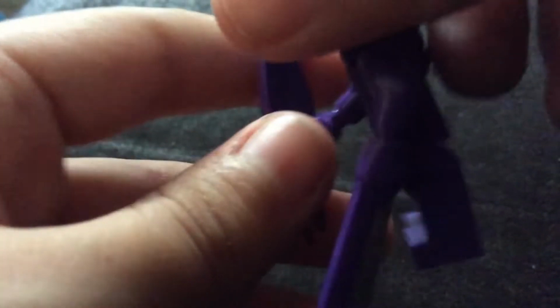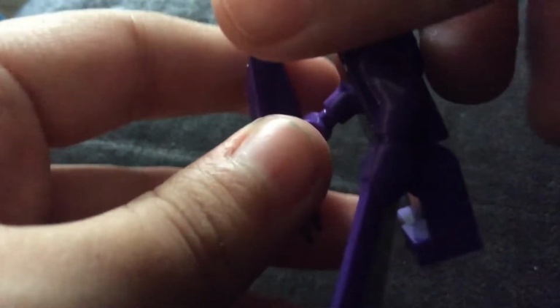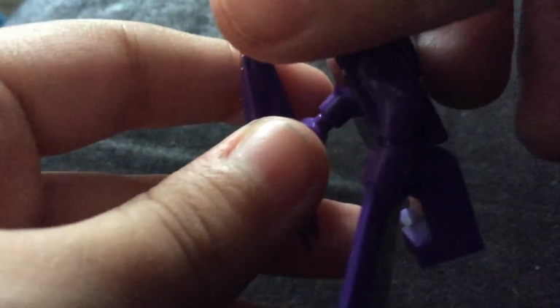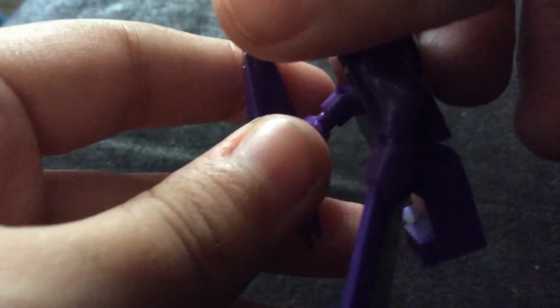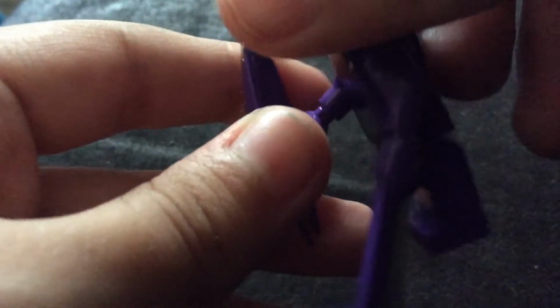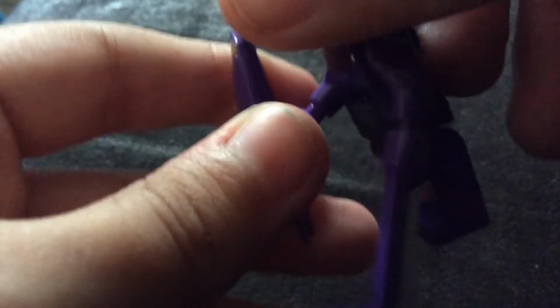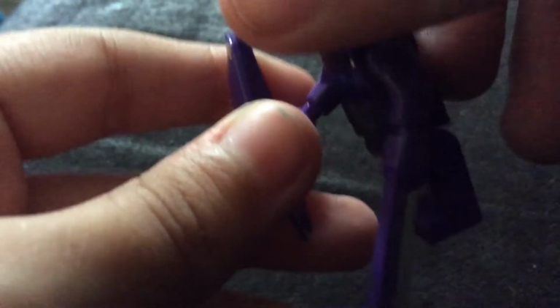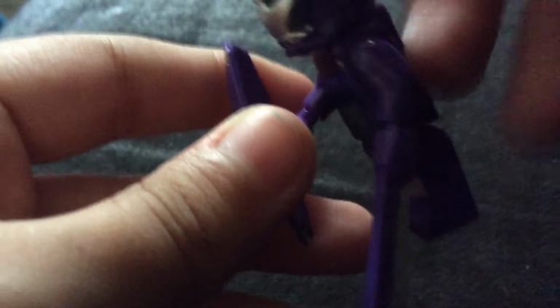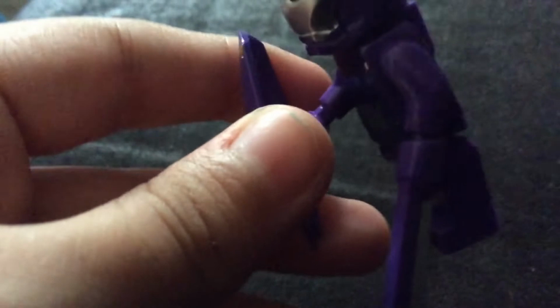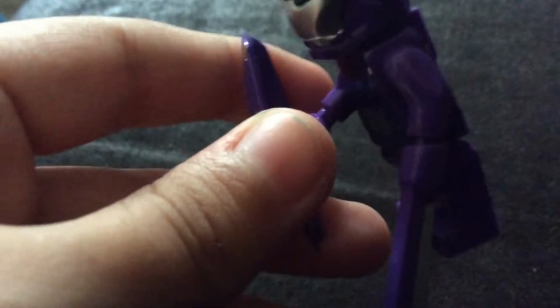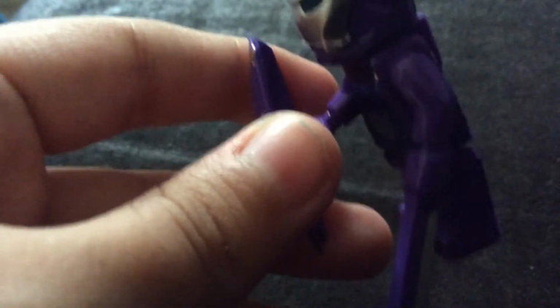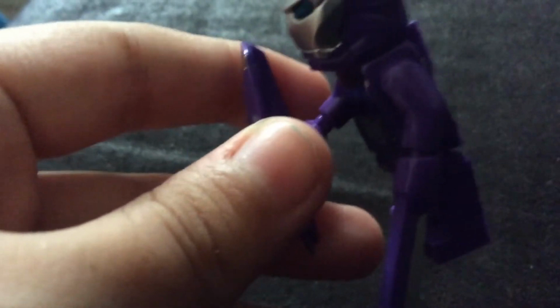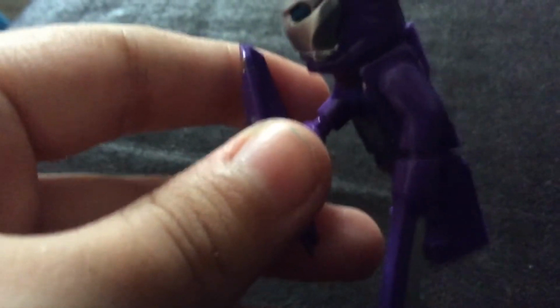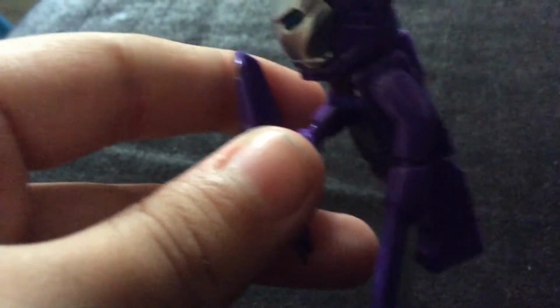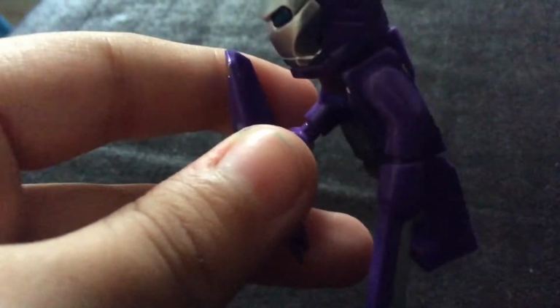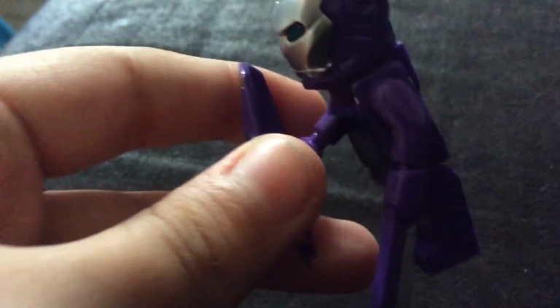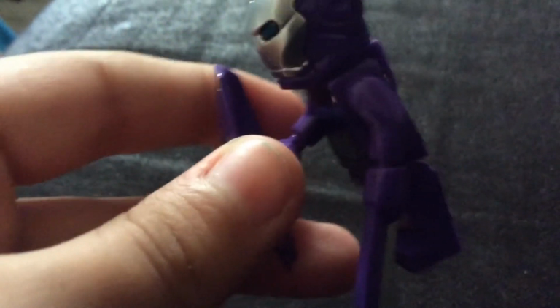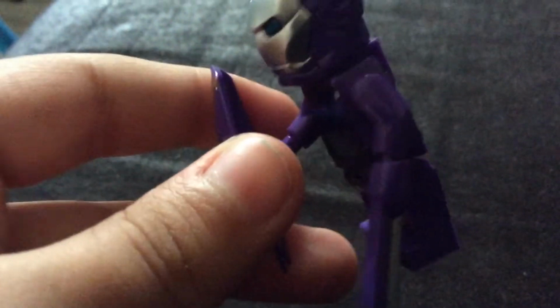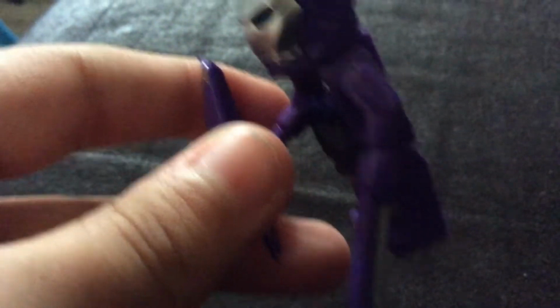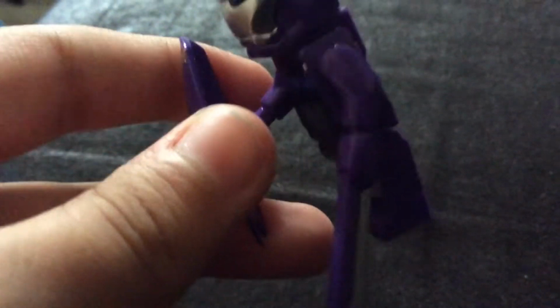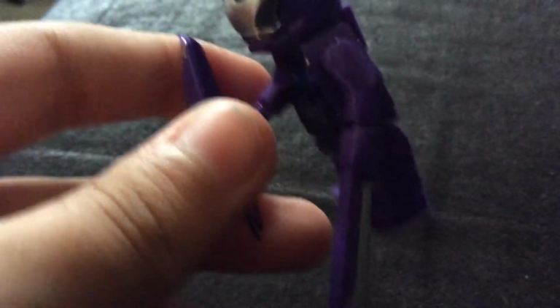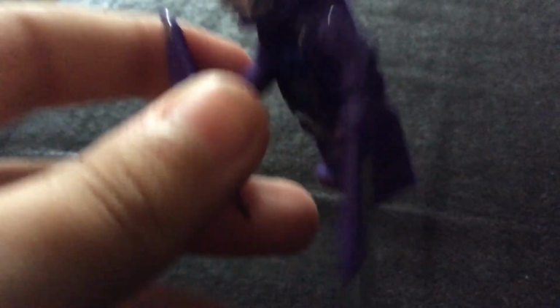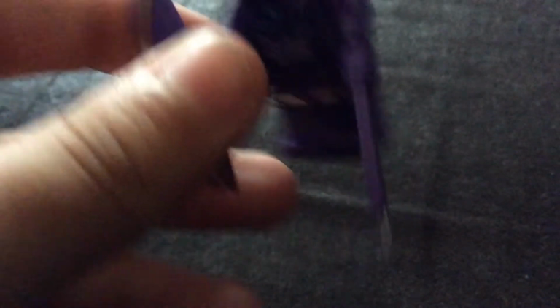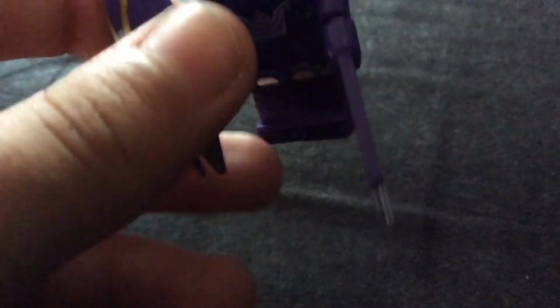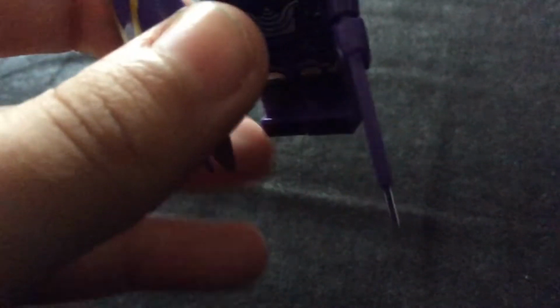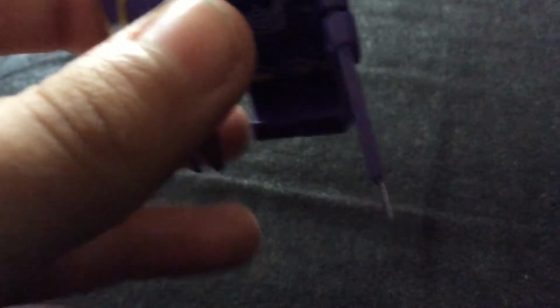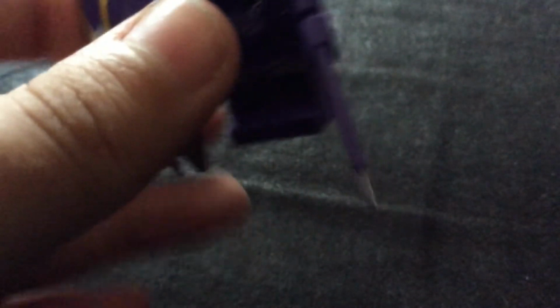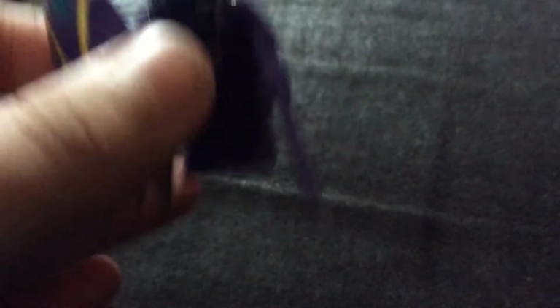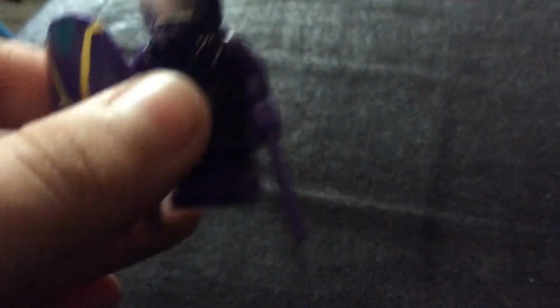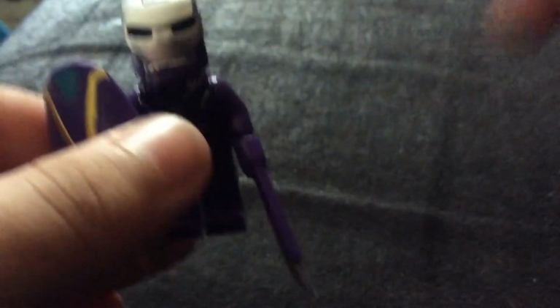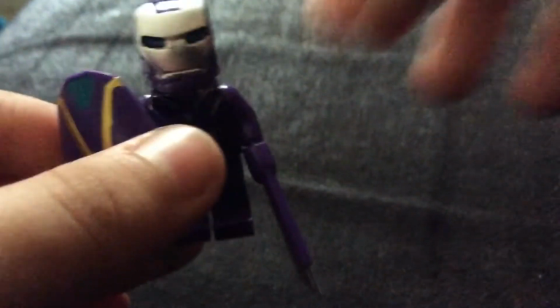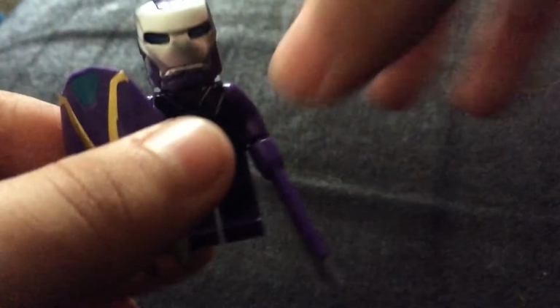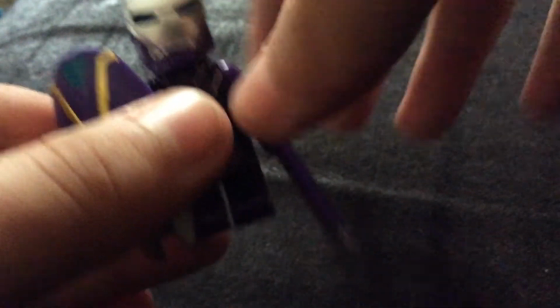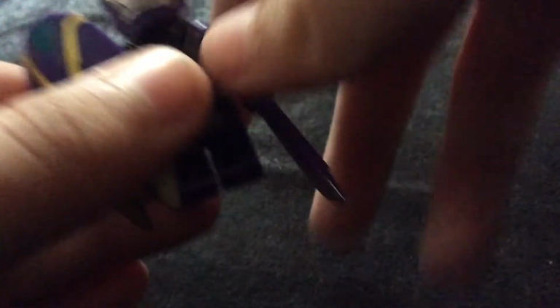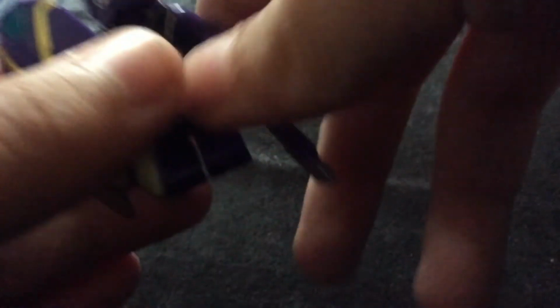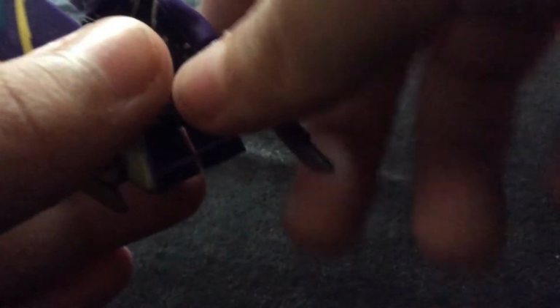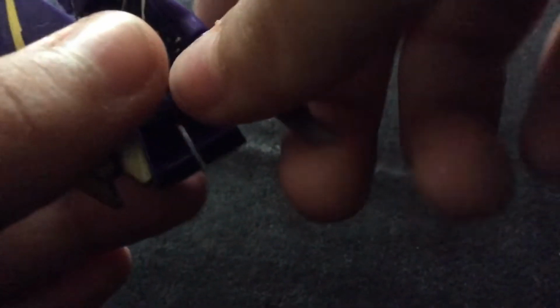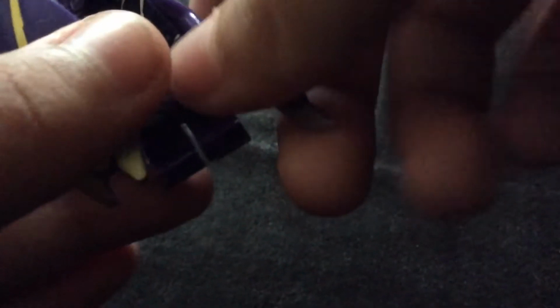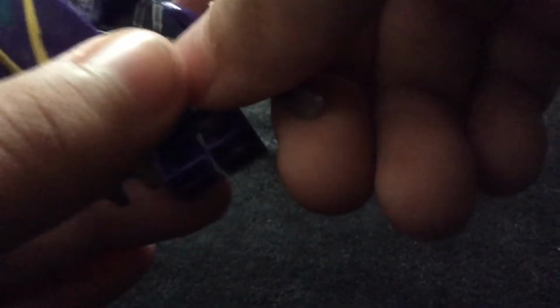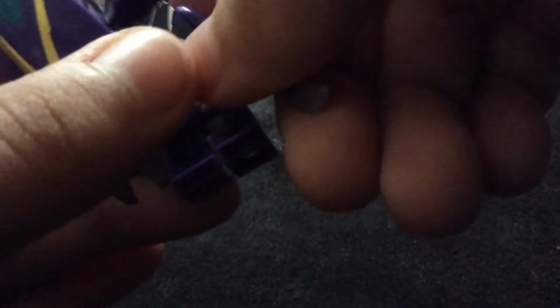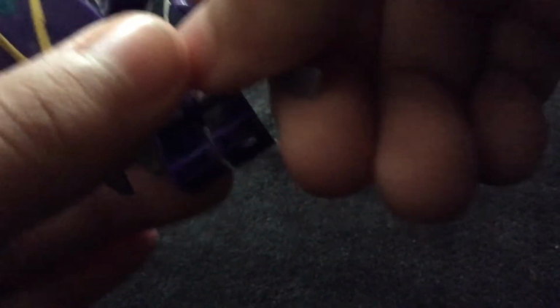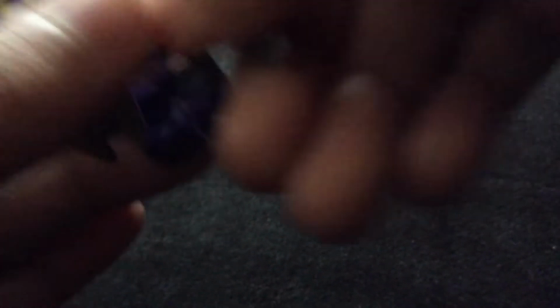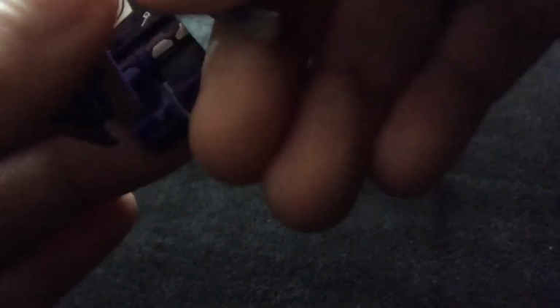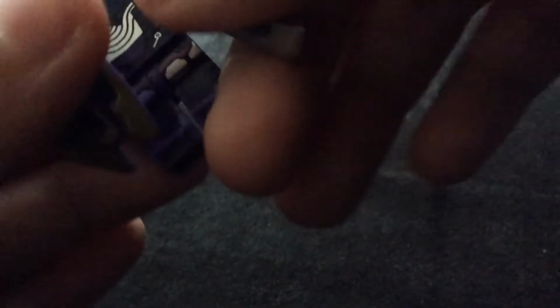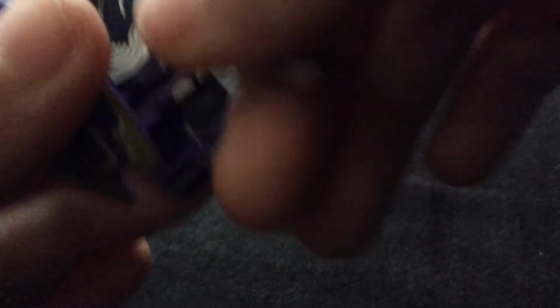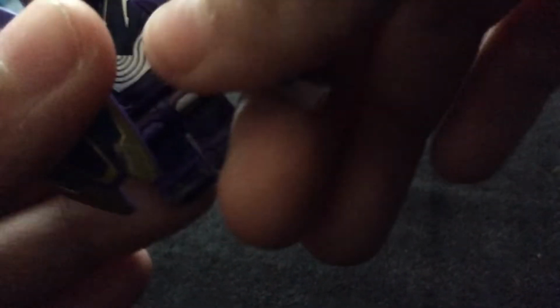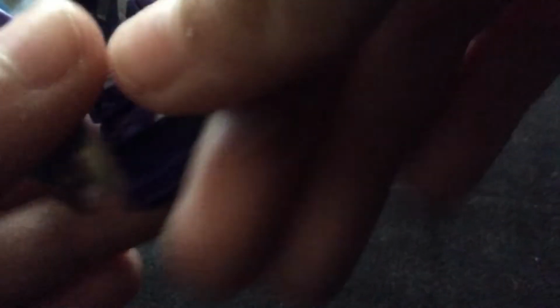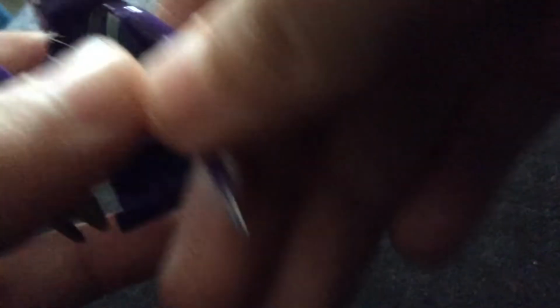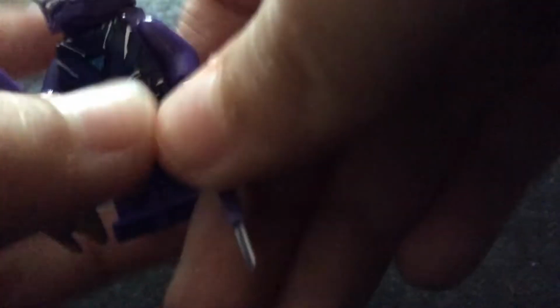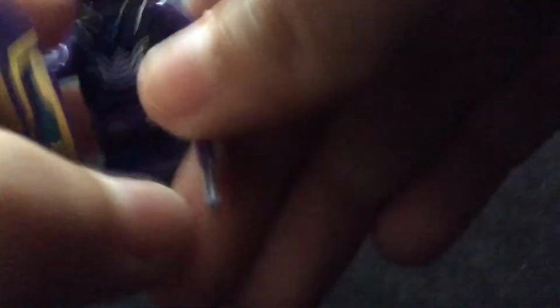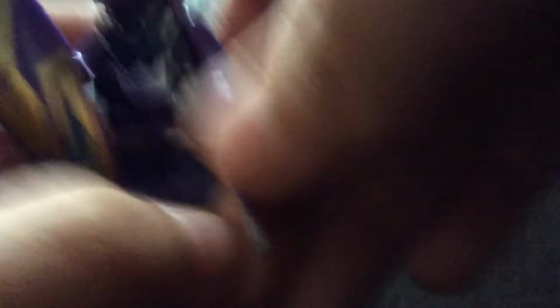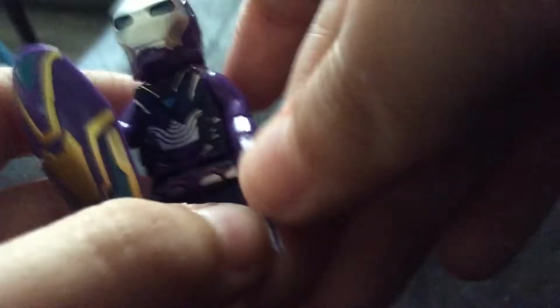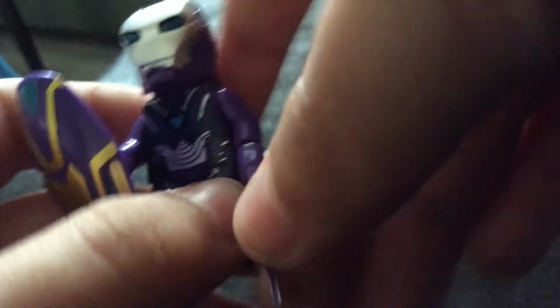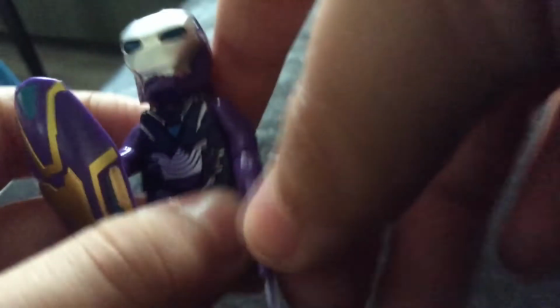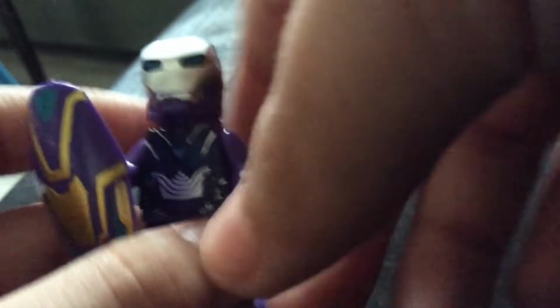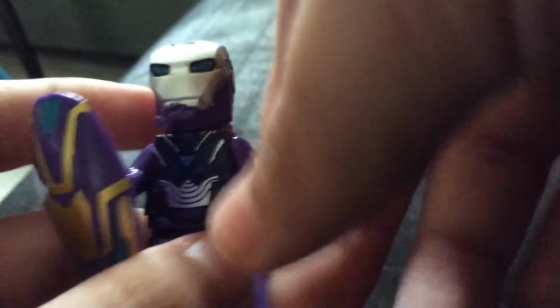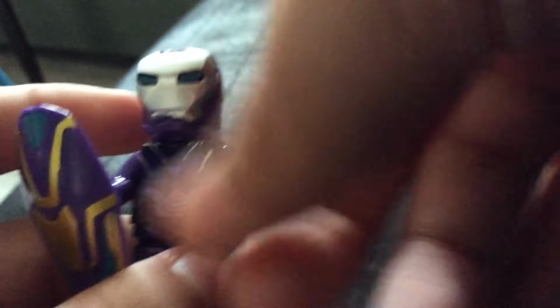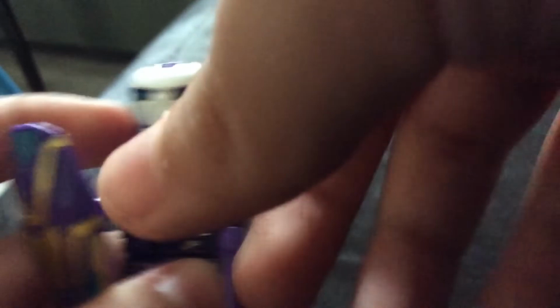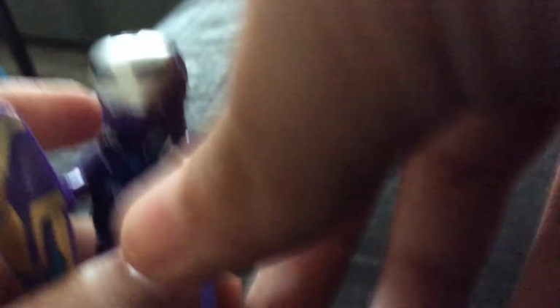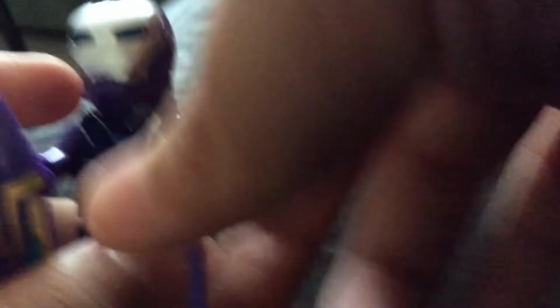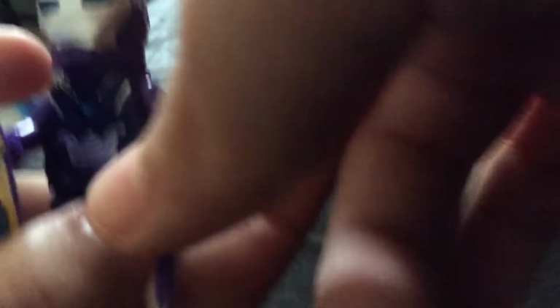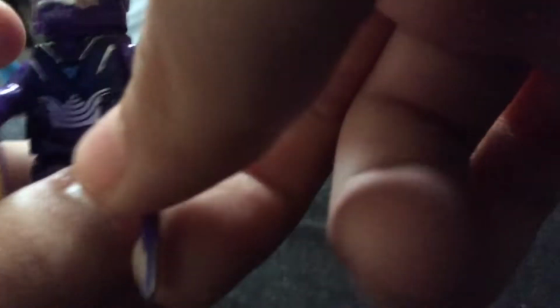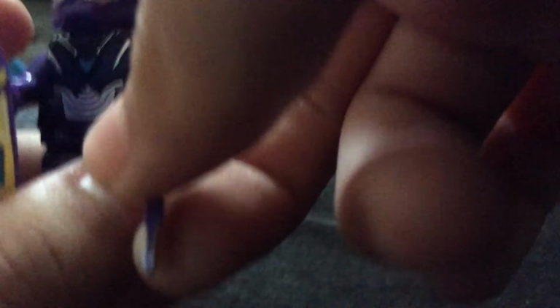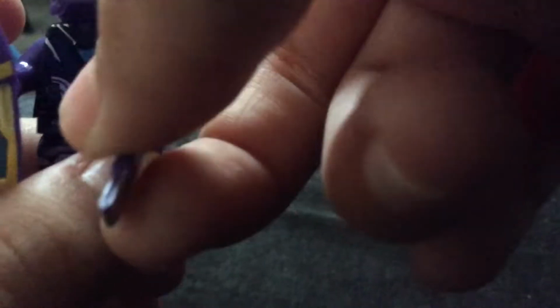First, here's the shield. Then this is the sword, which is literally attached with the arm.